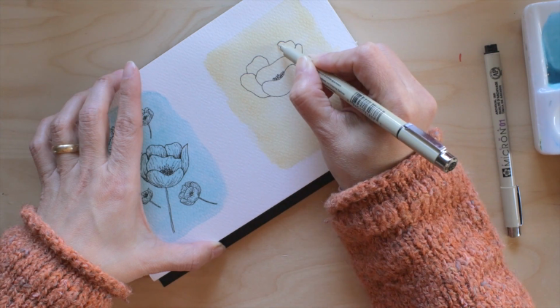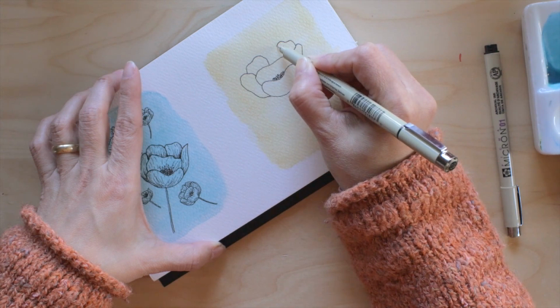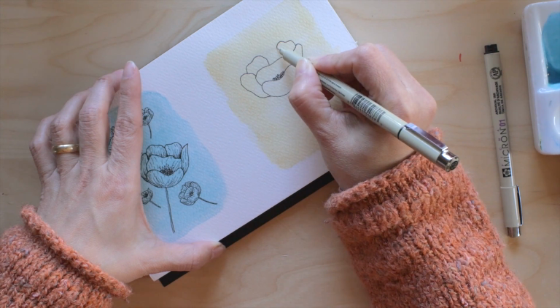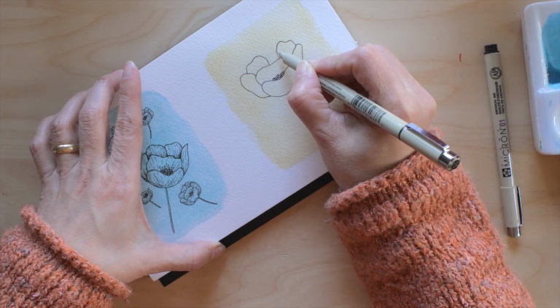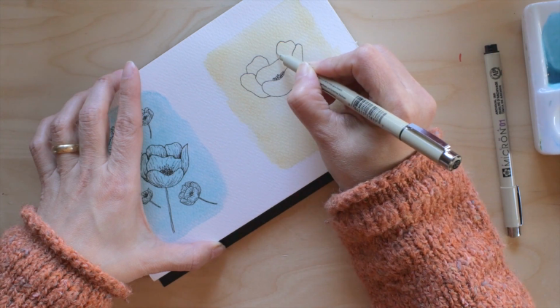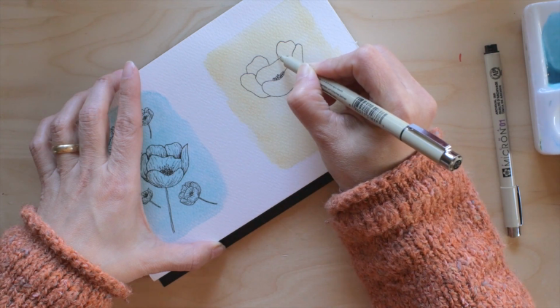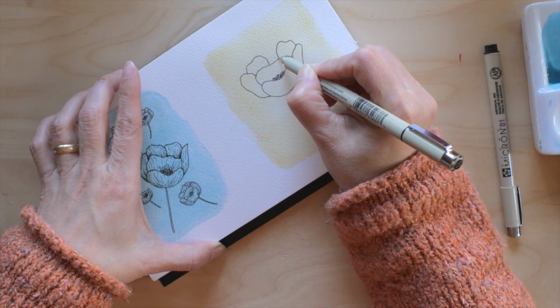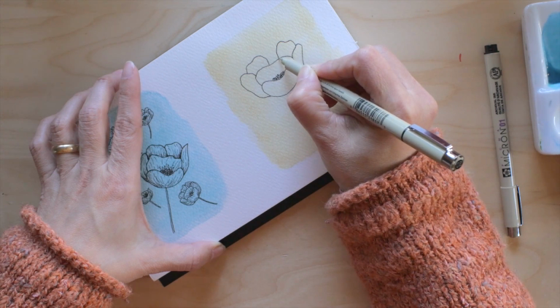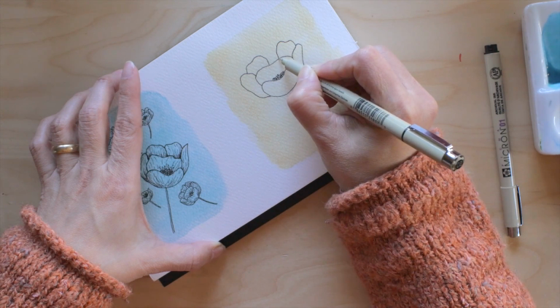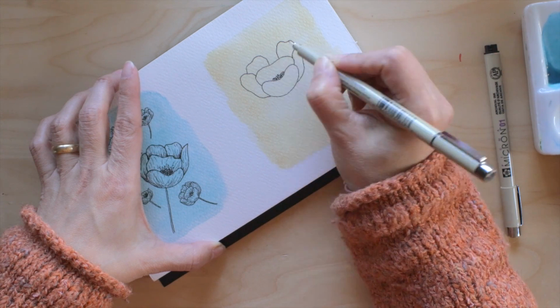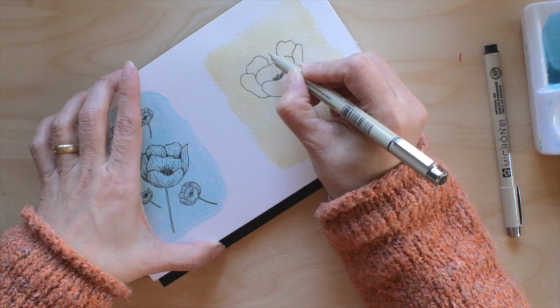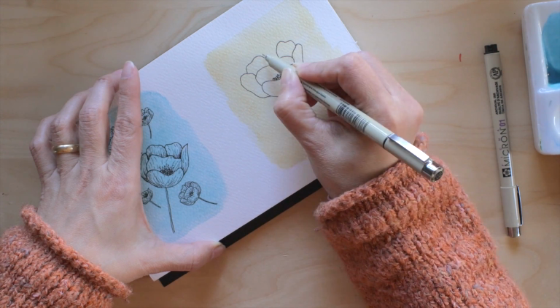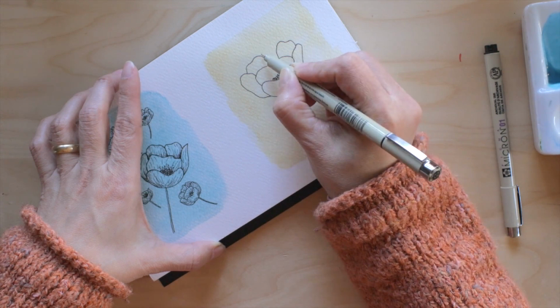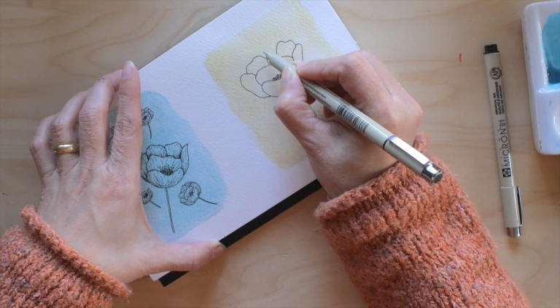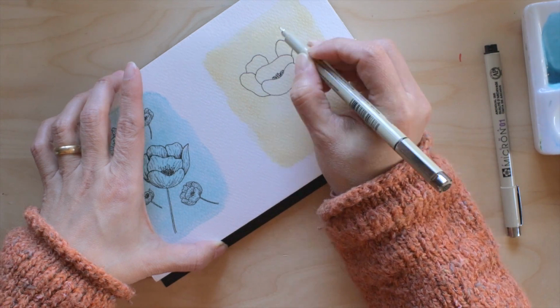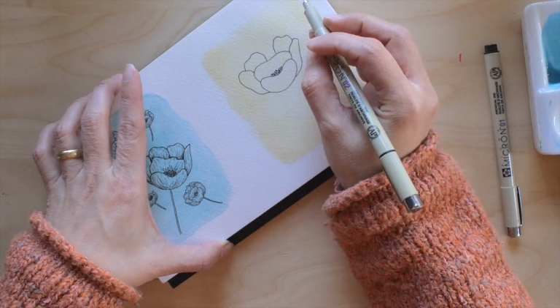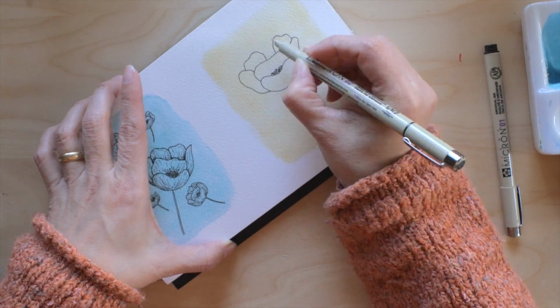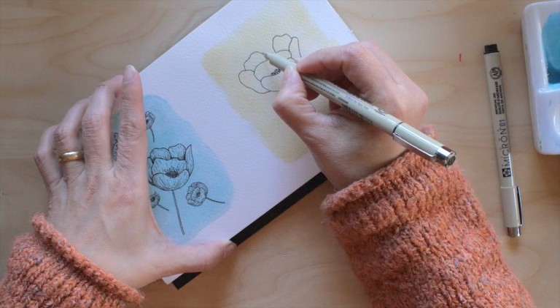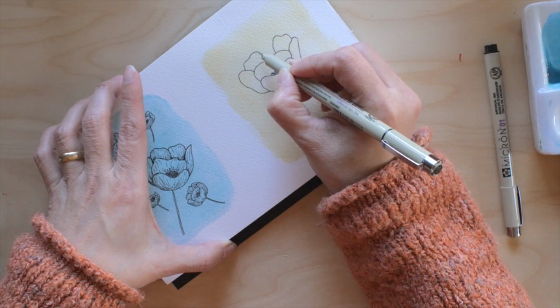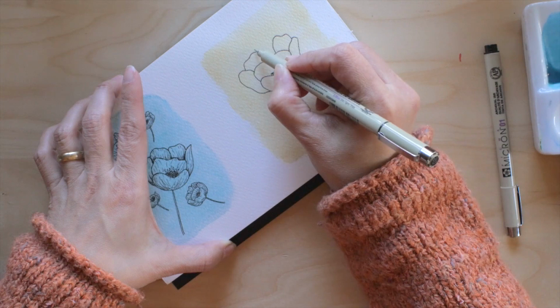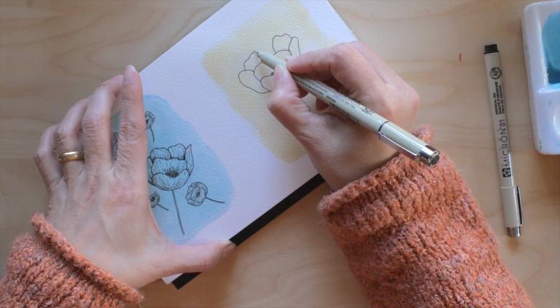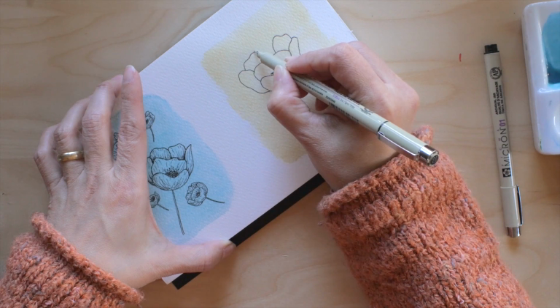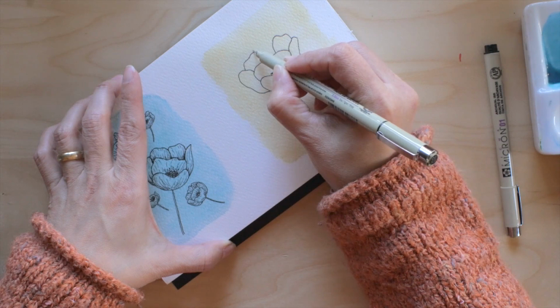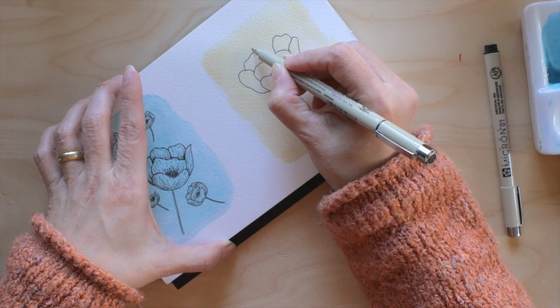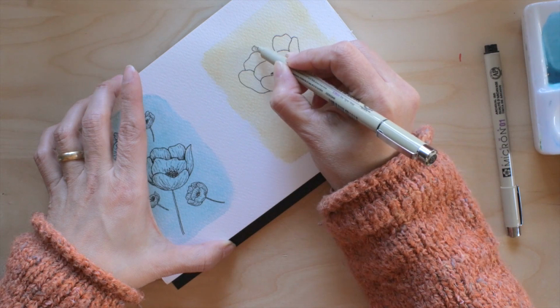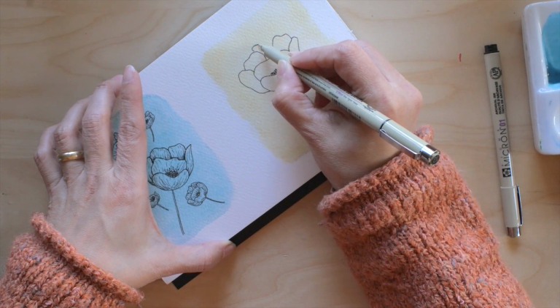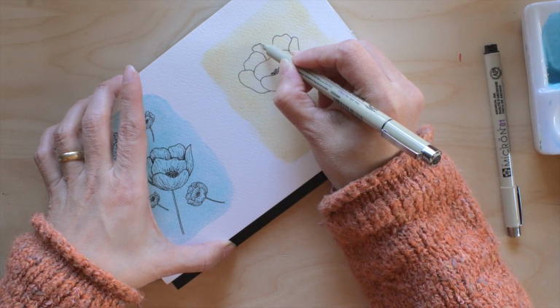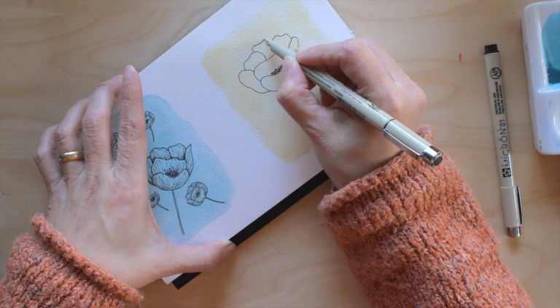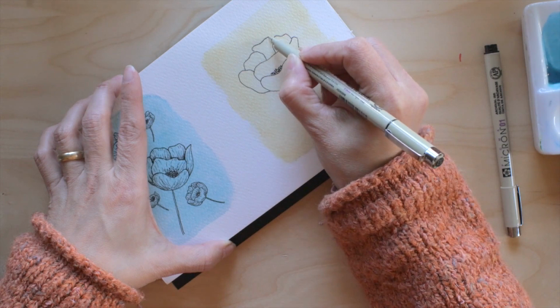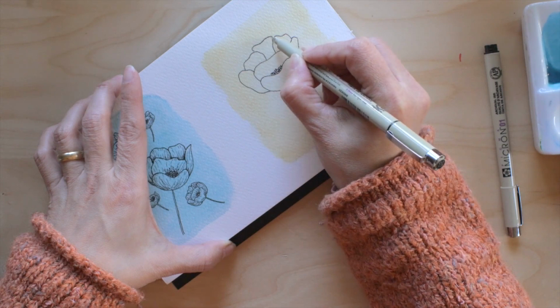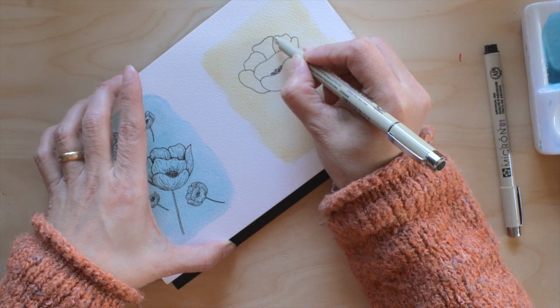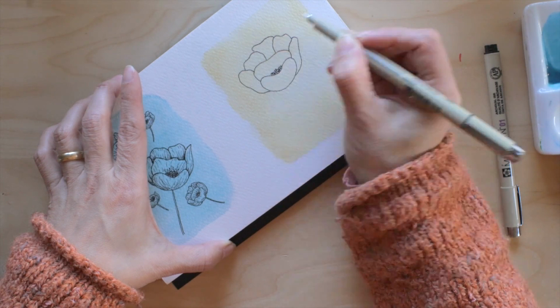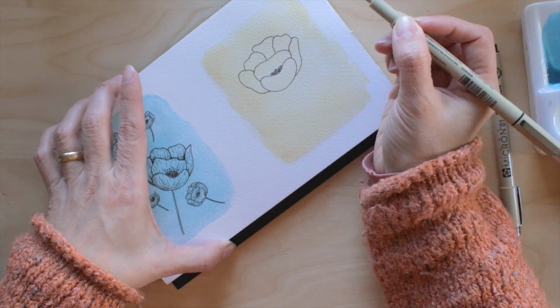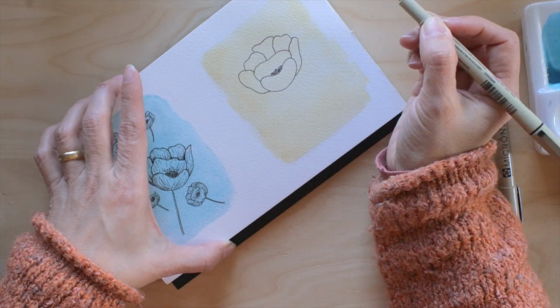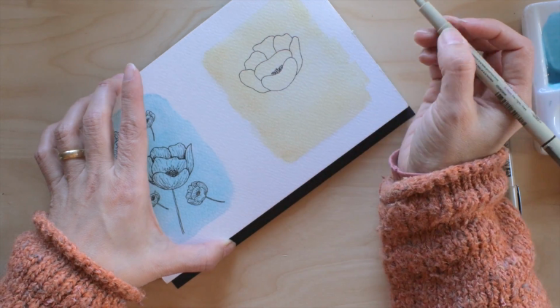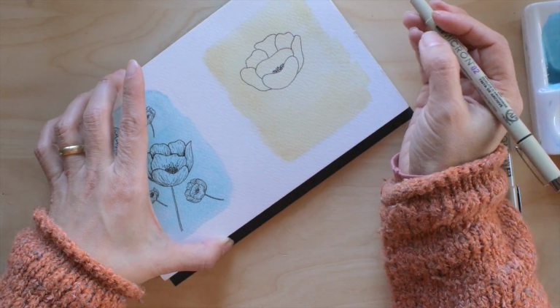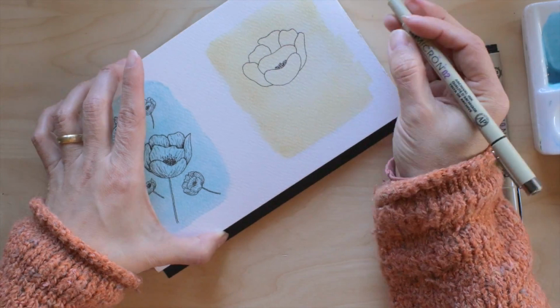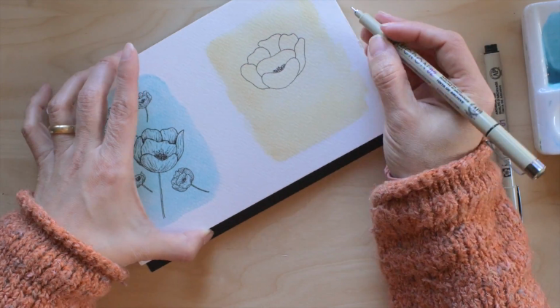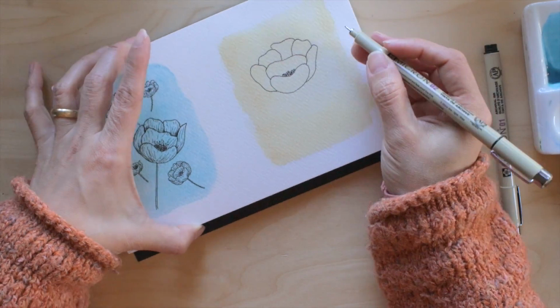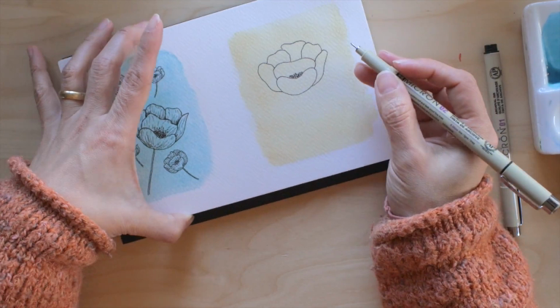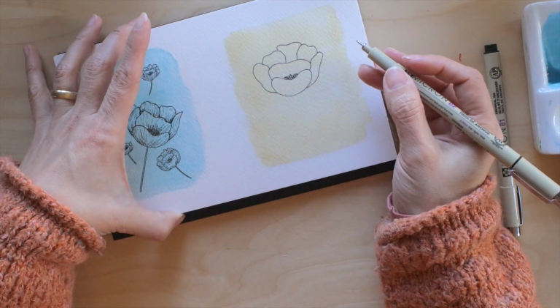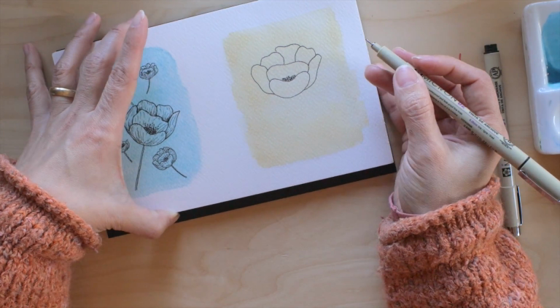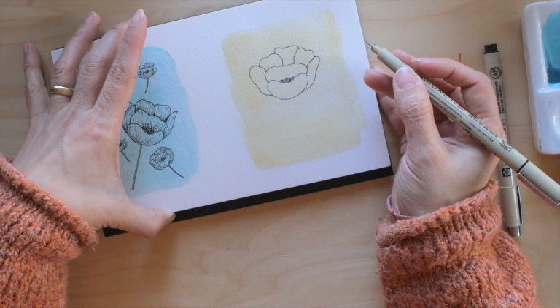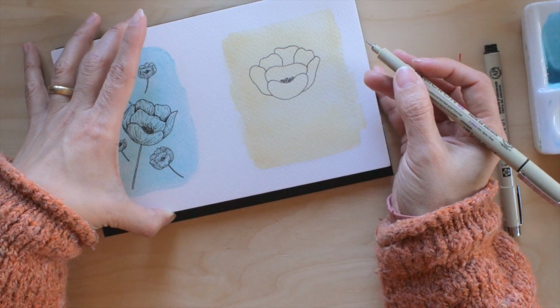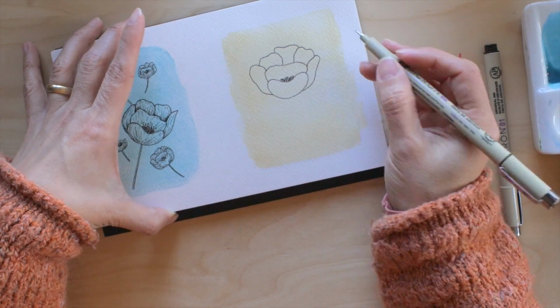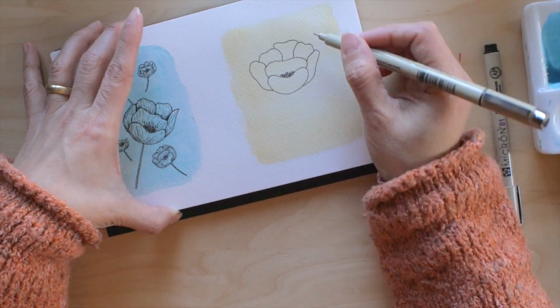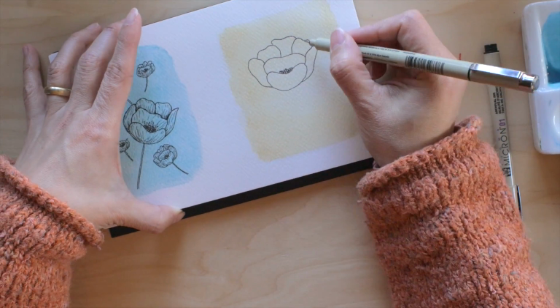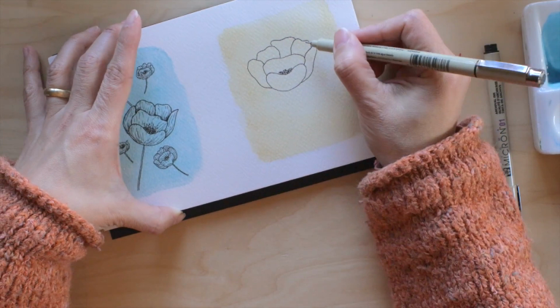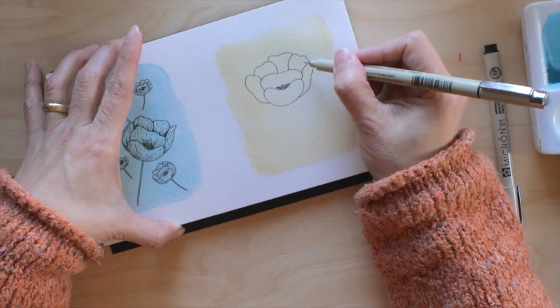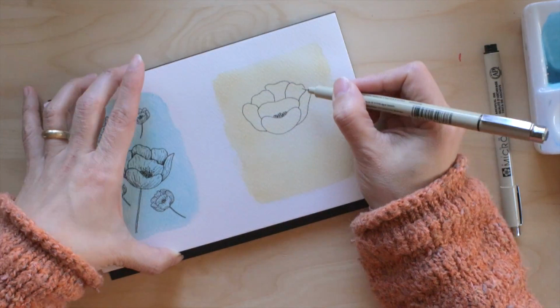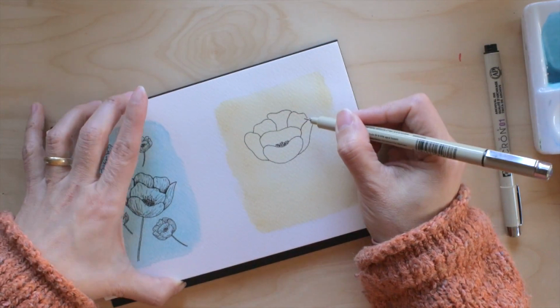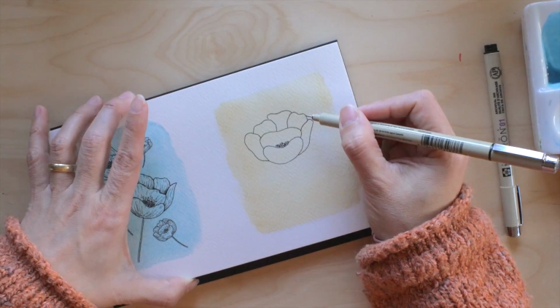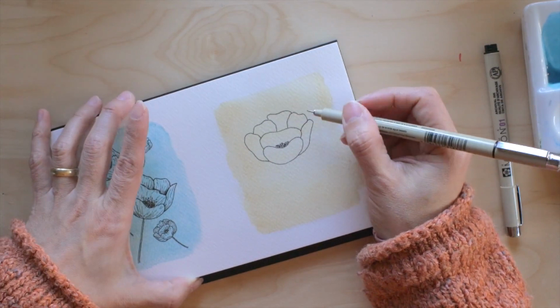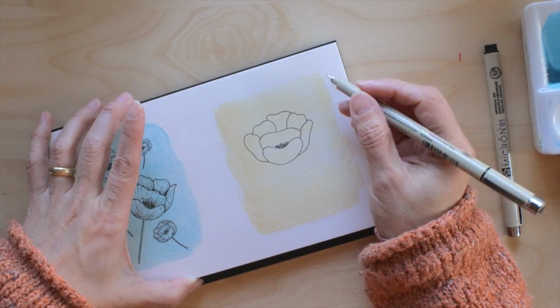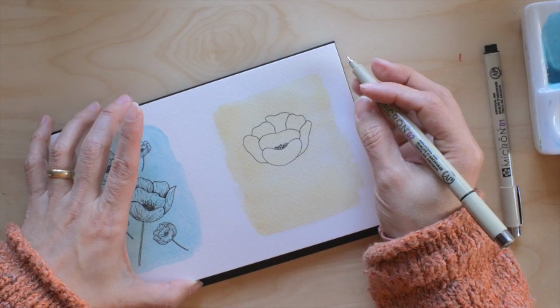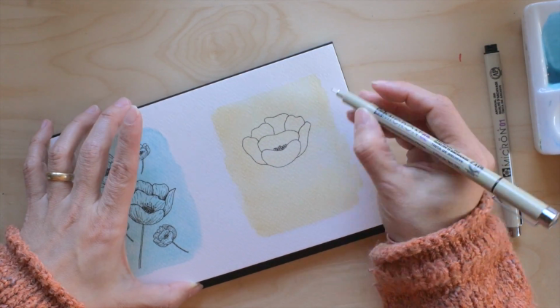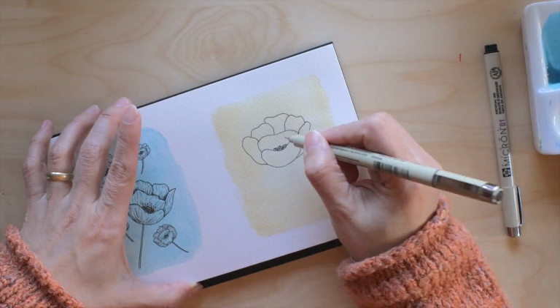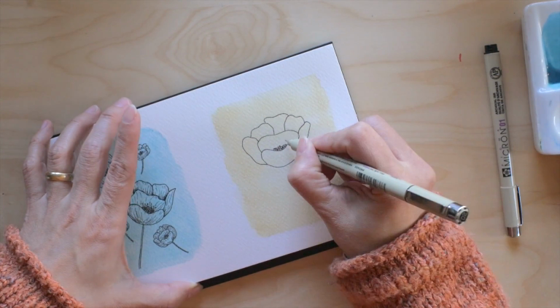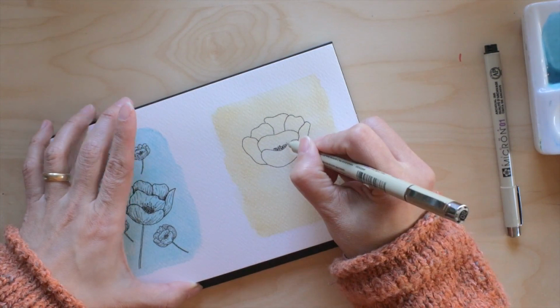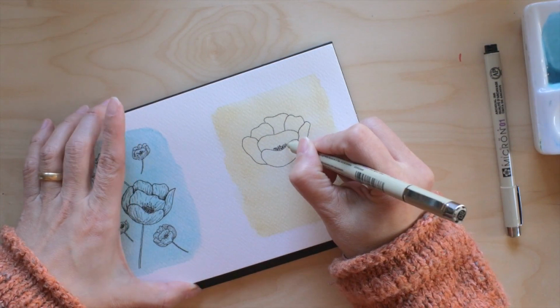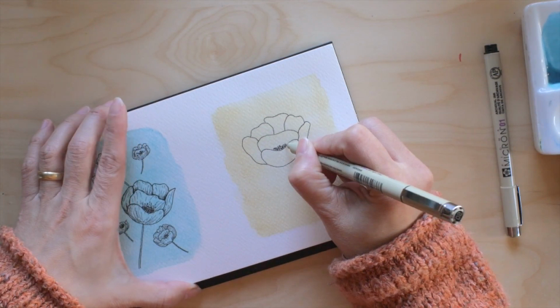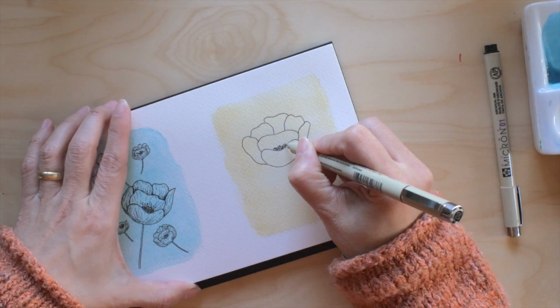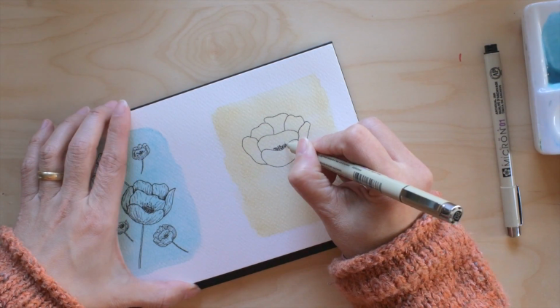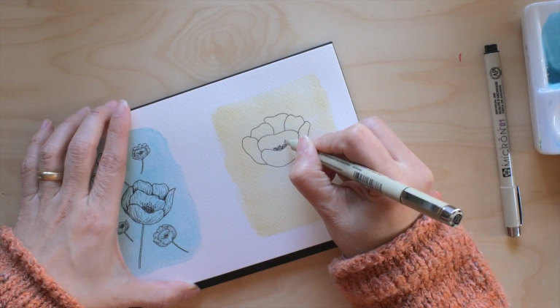I think it gives more interest to a piece when it's not really perfect.